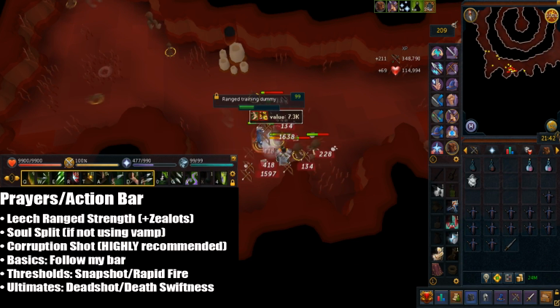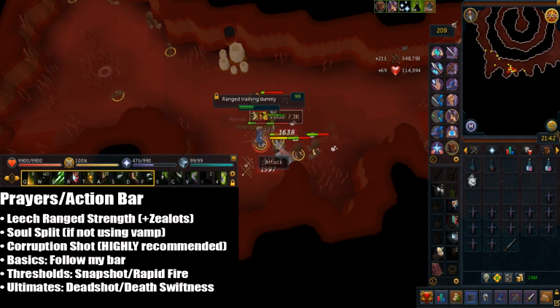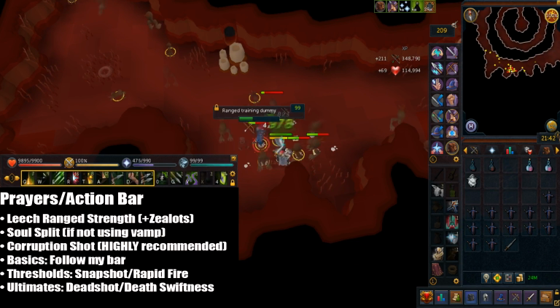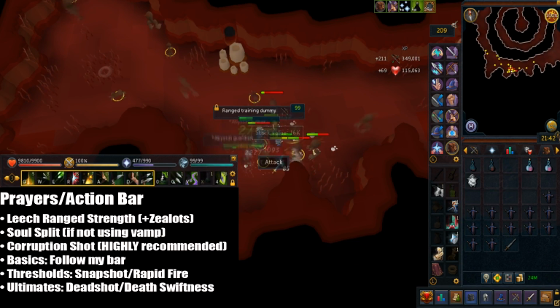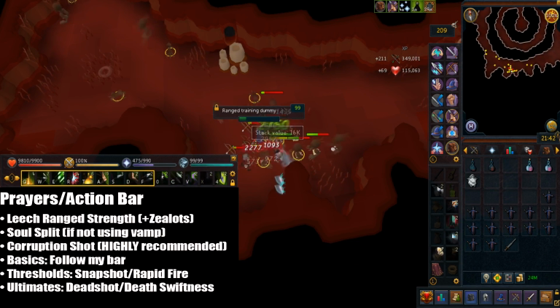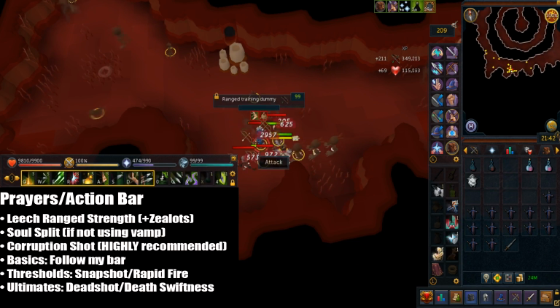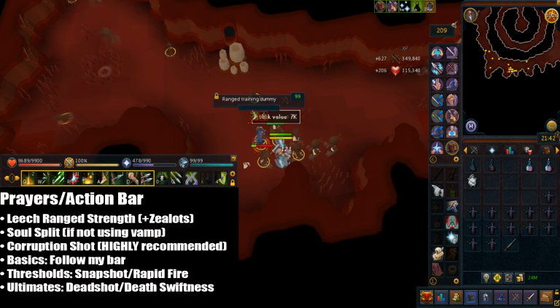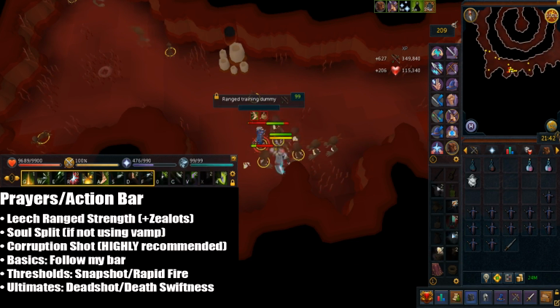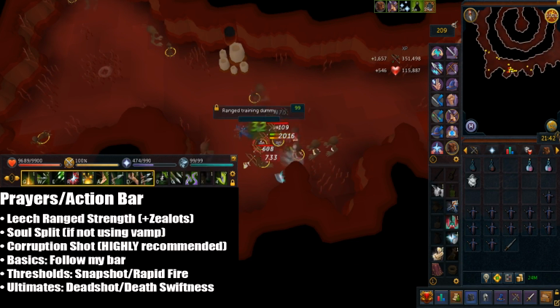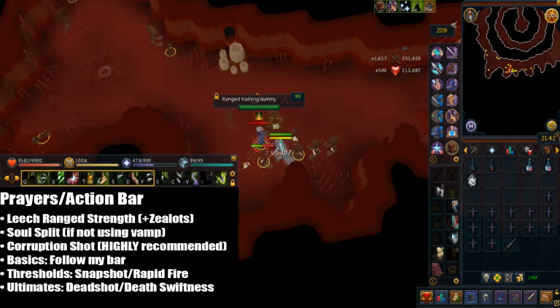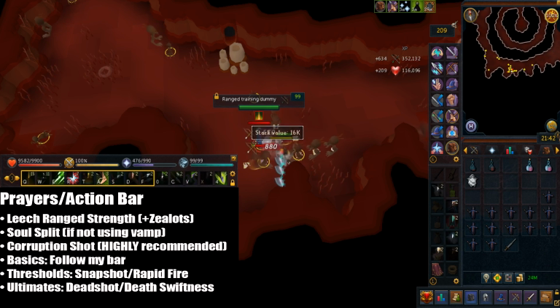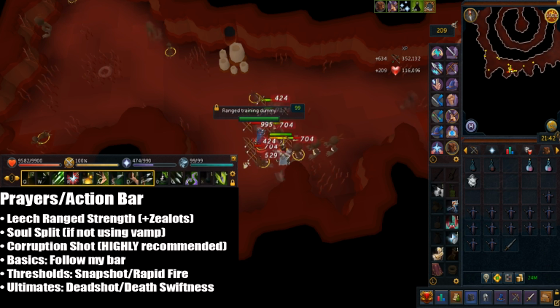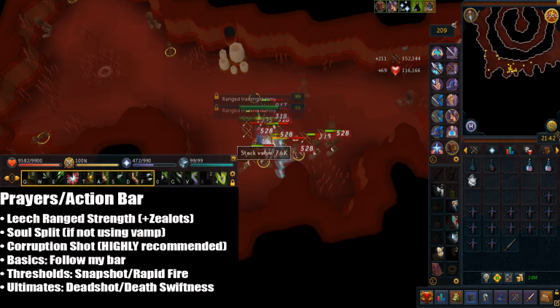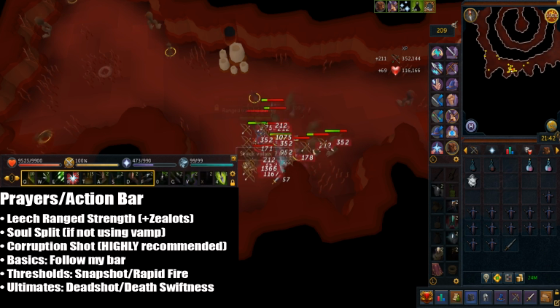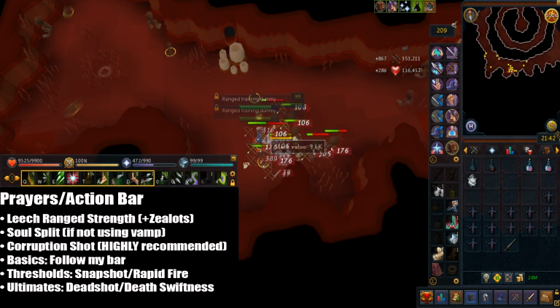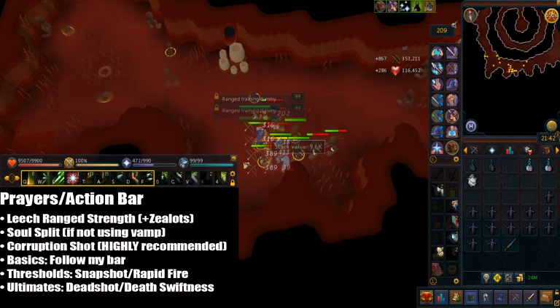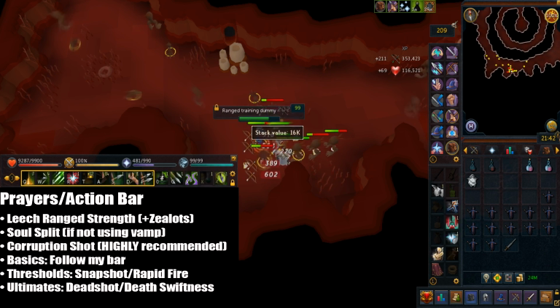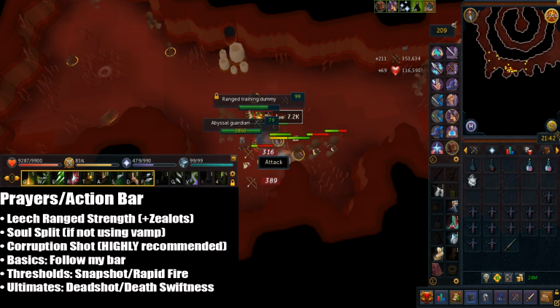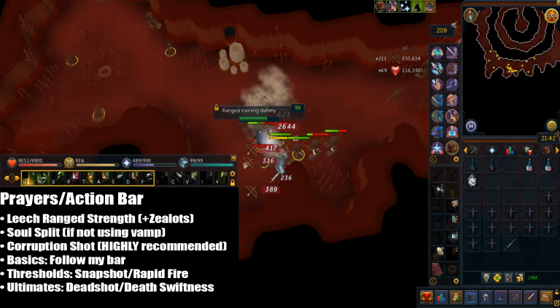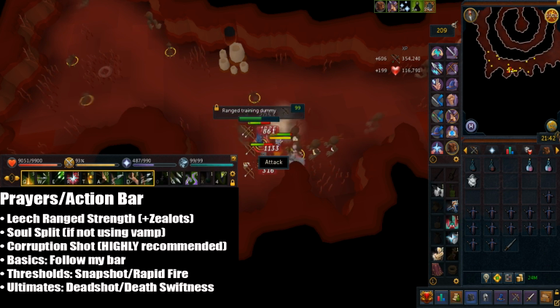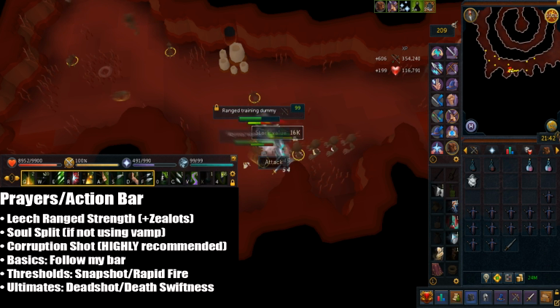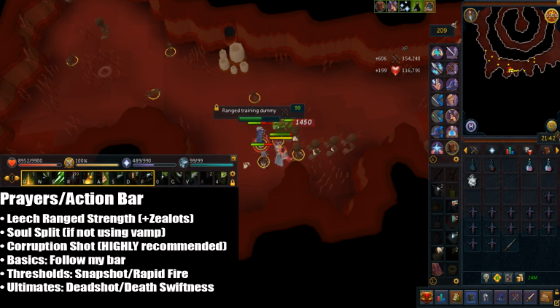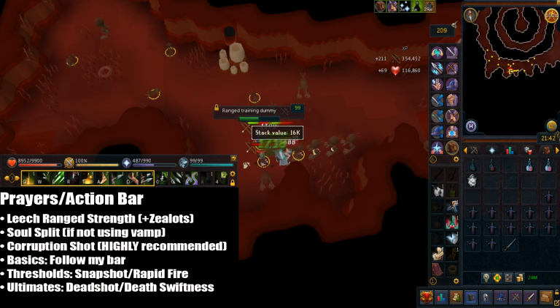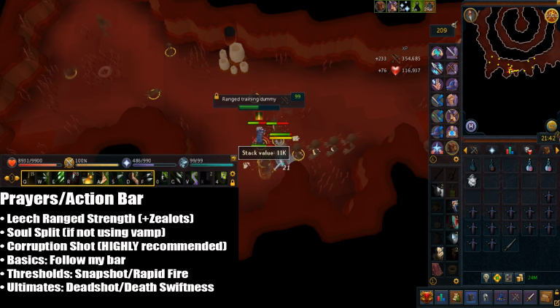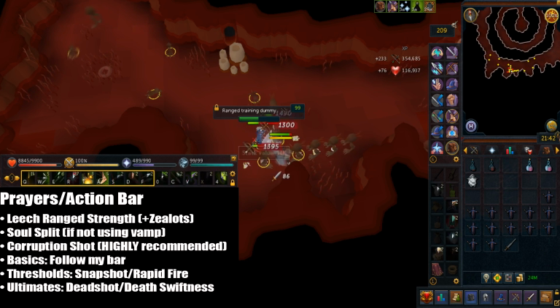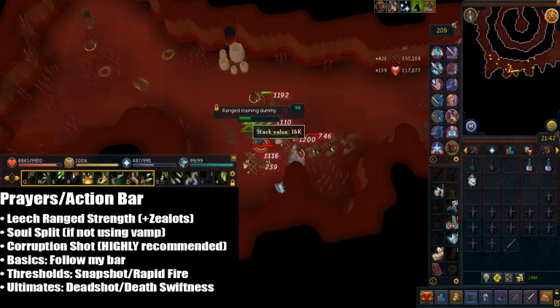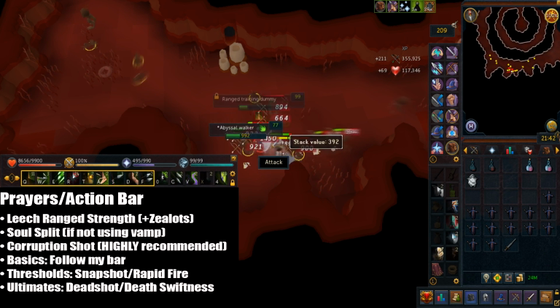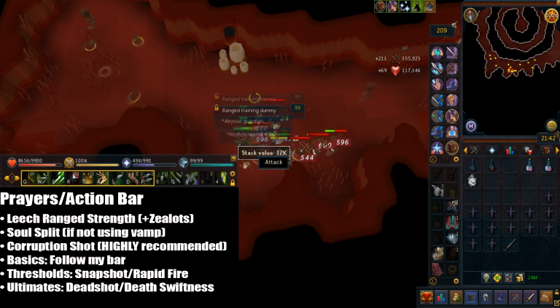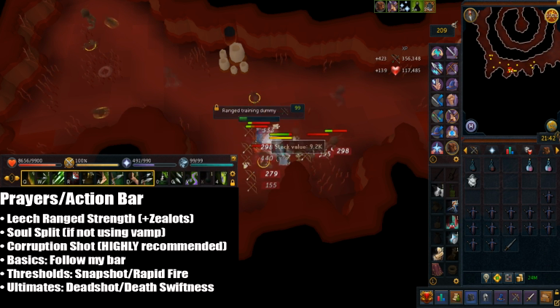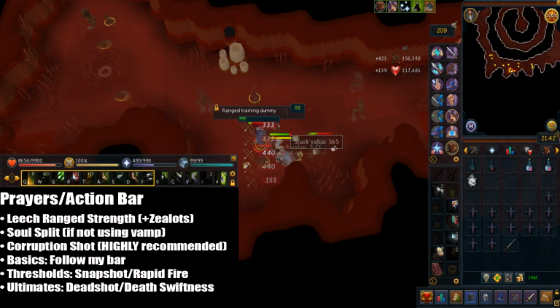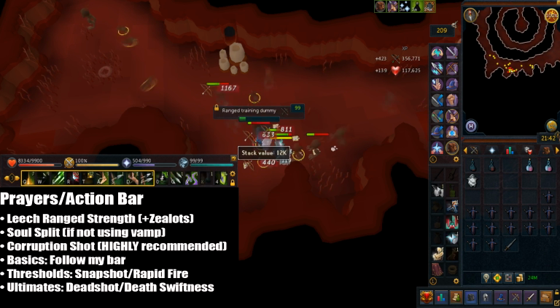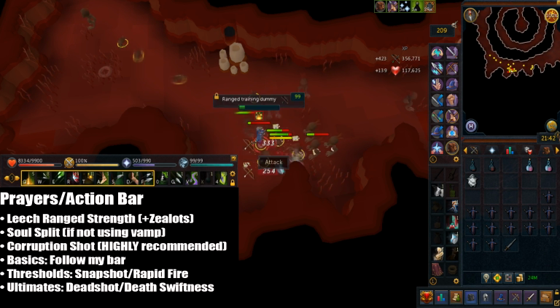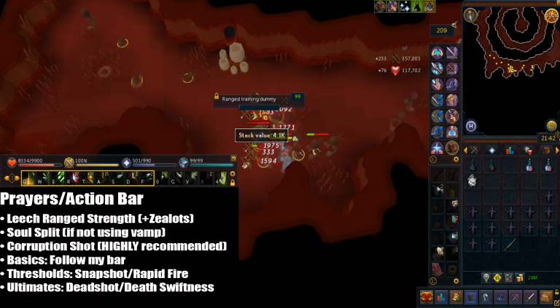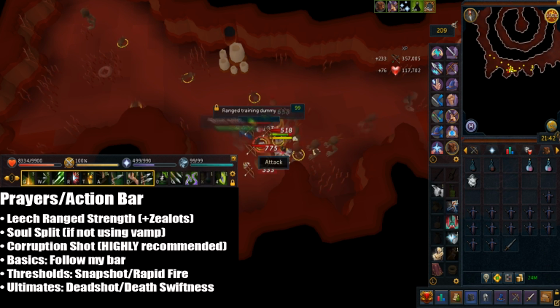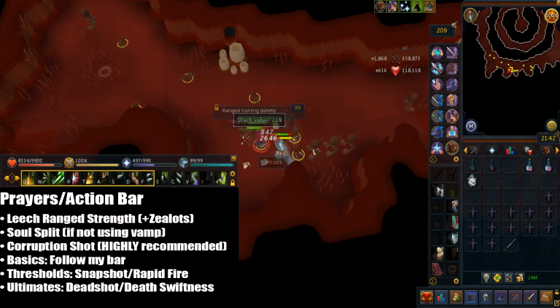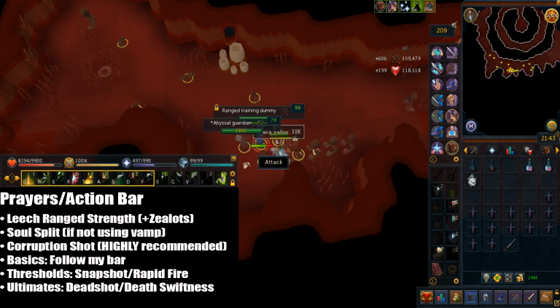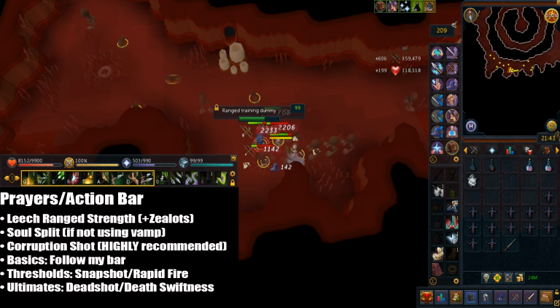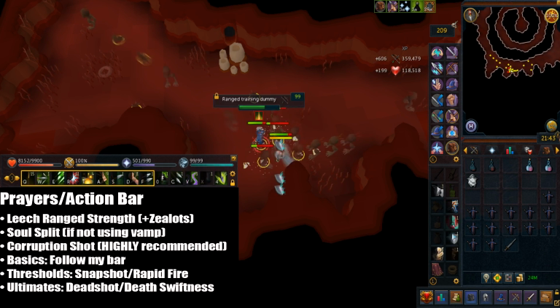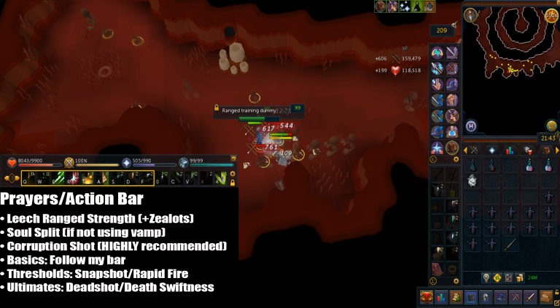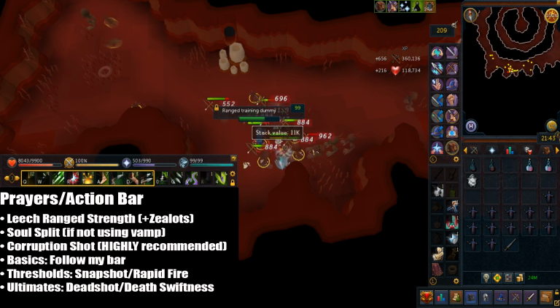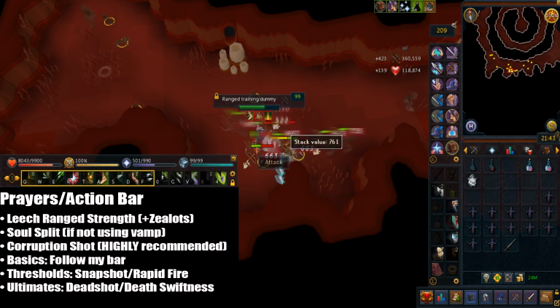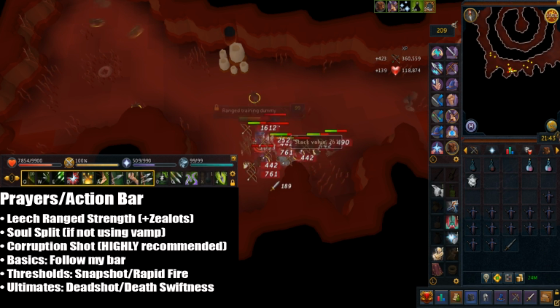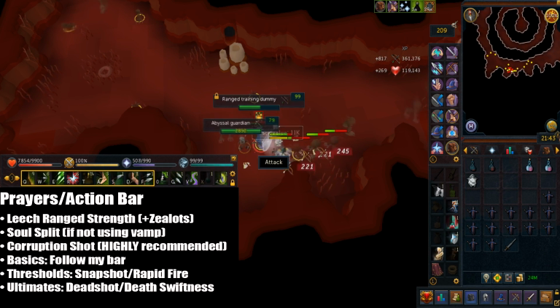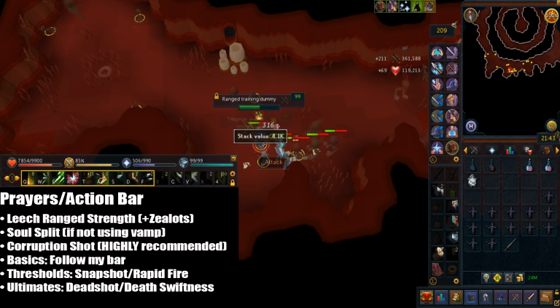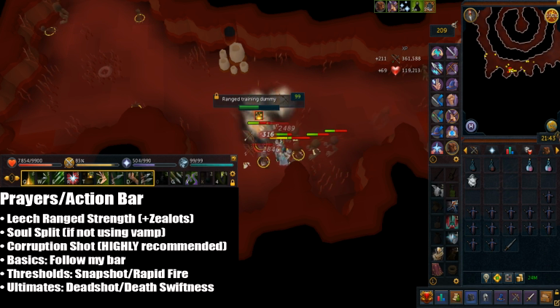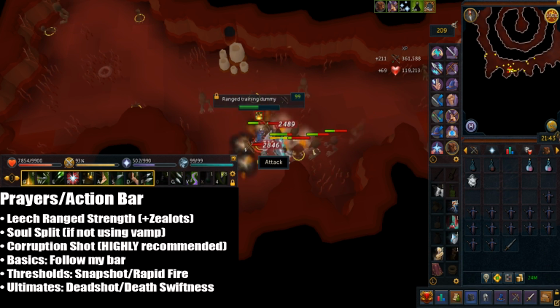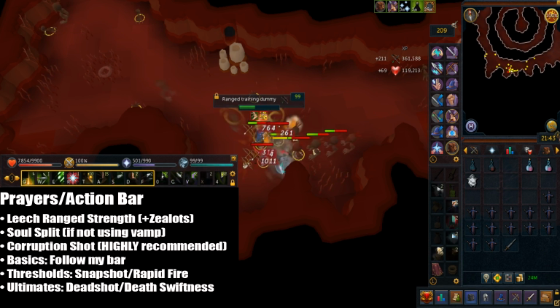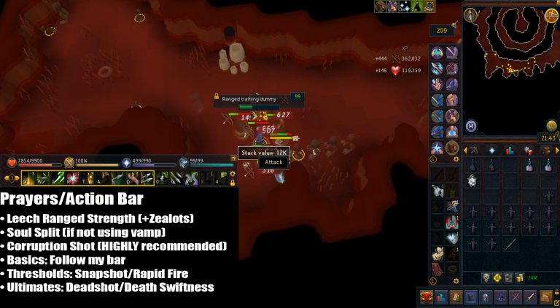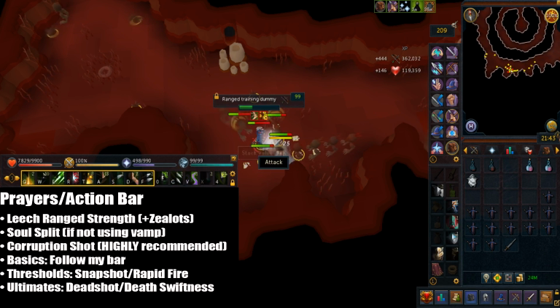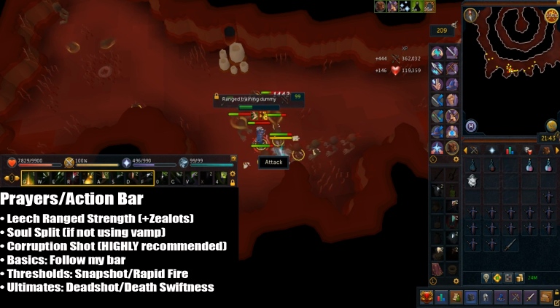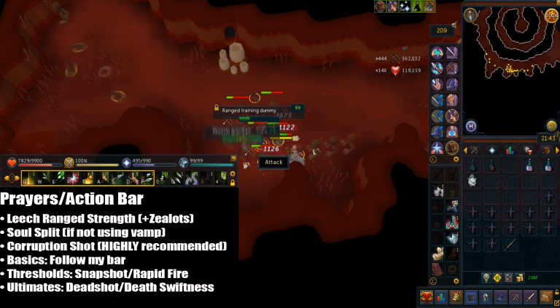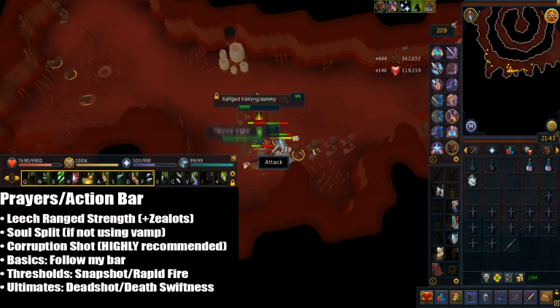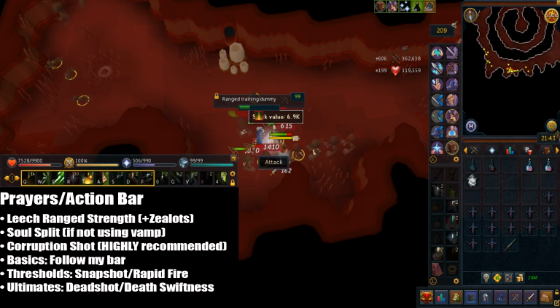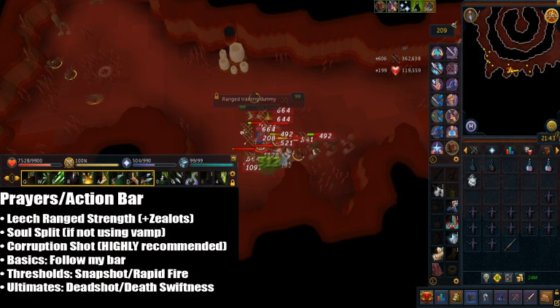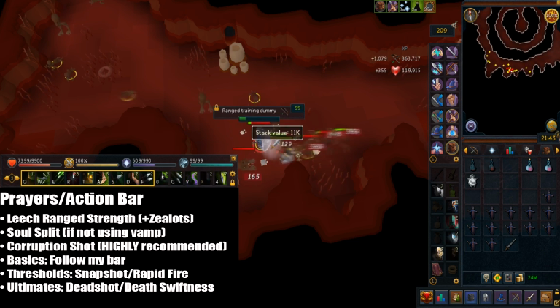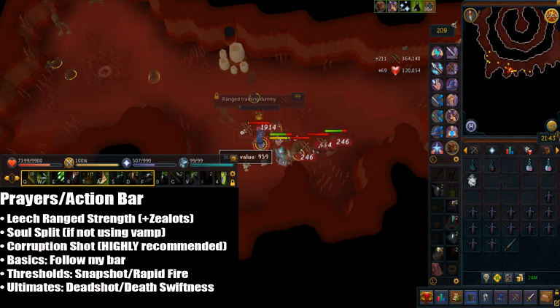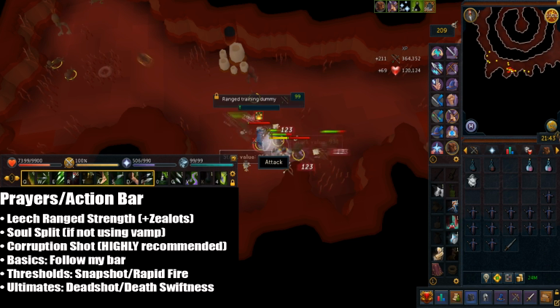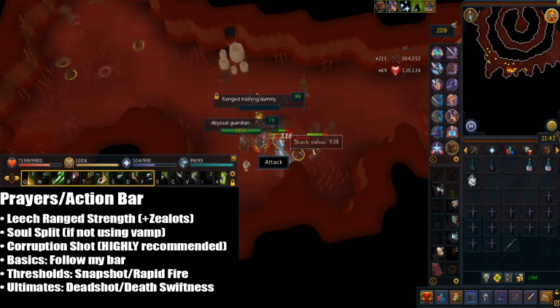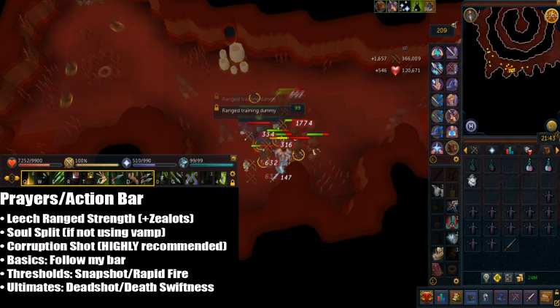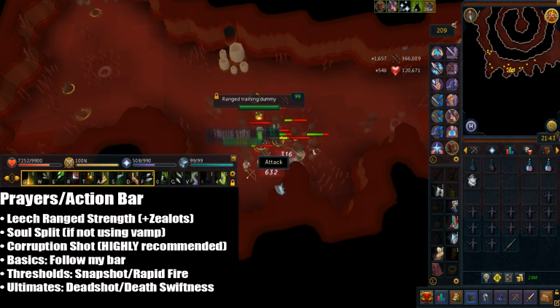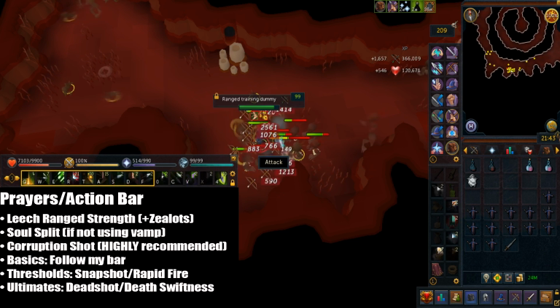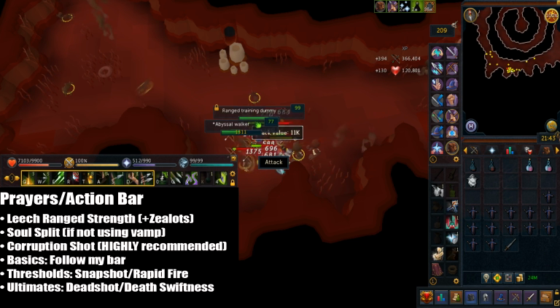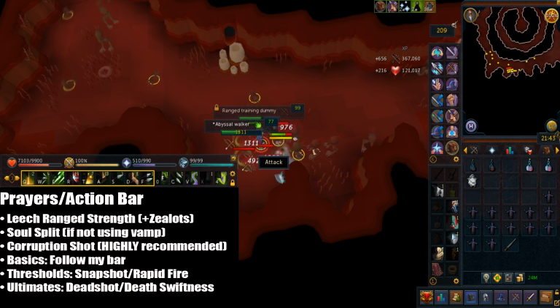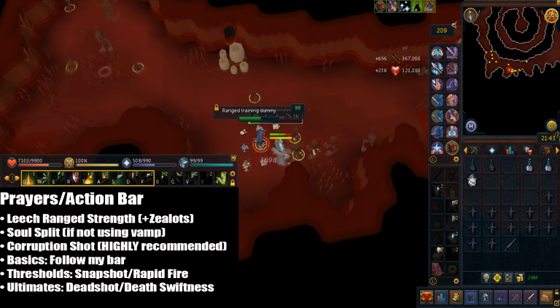For my prayers I'm using leech range strength, which does more damage than anguish. Soul split is optional, but if you have vampirism aura you don't really need it.